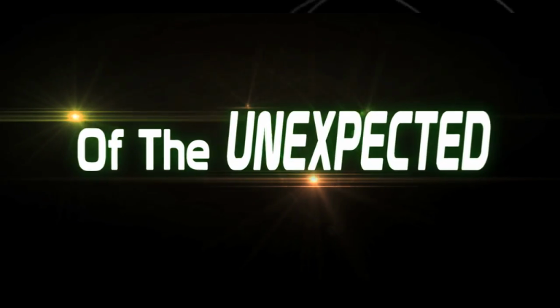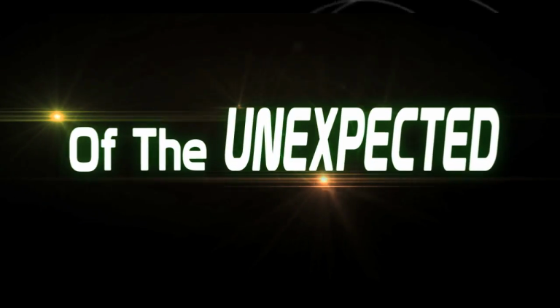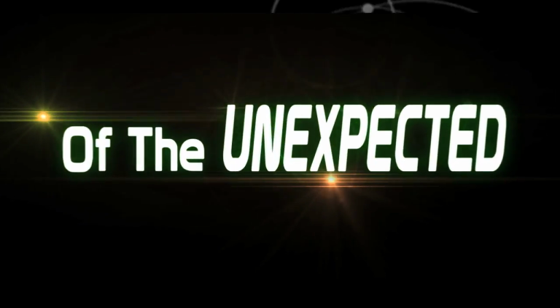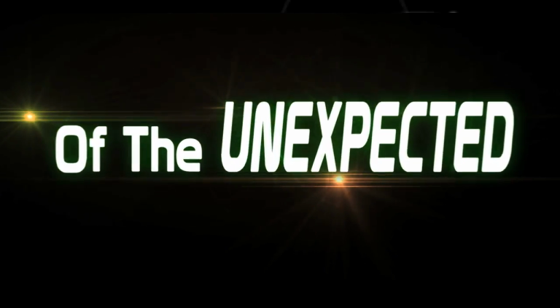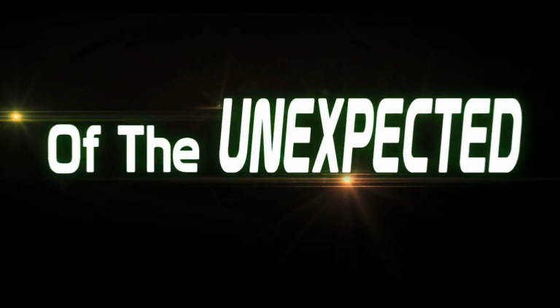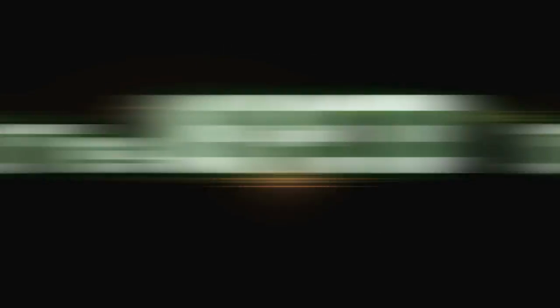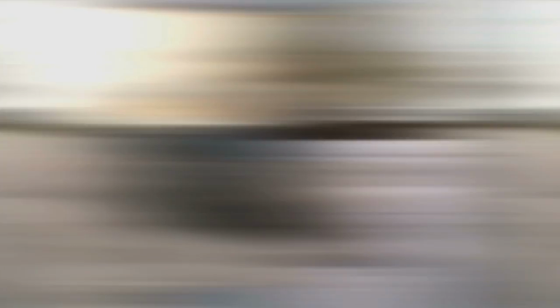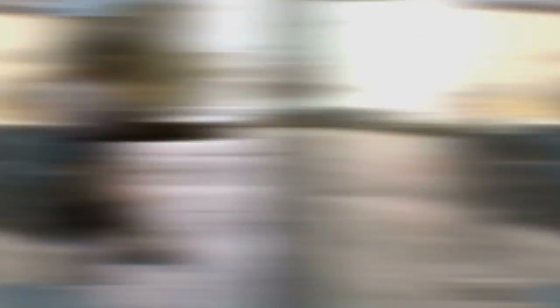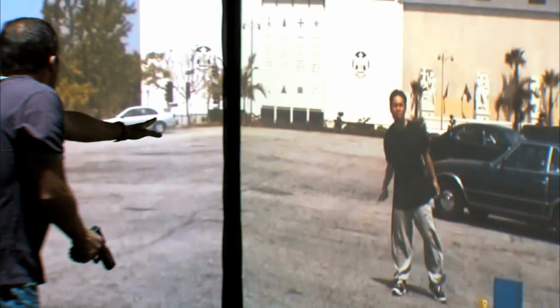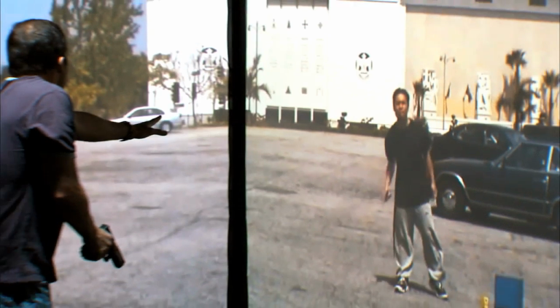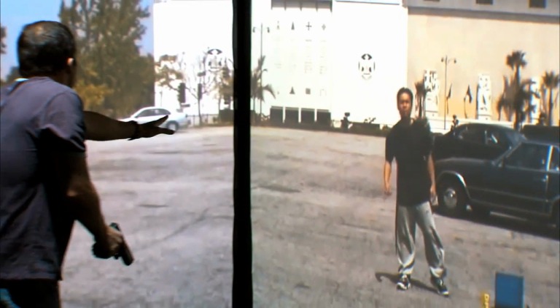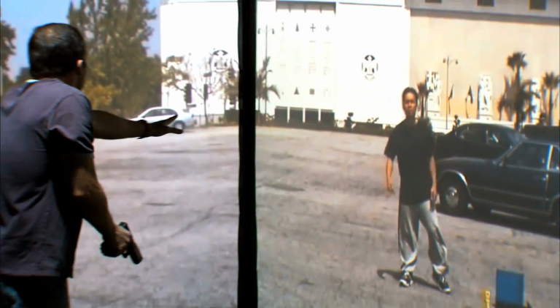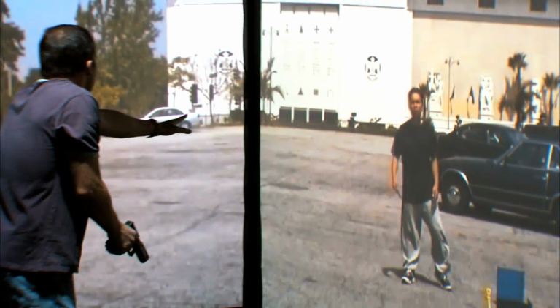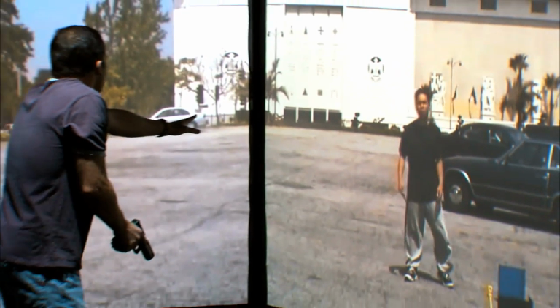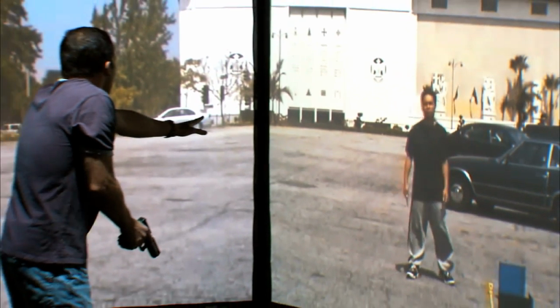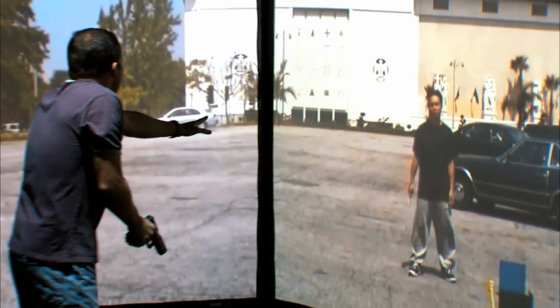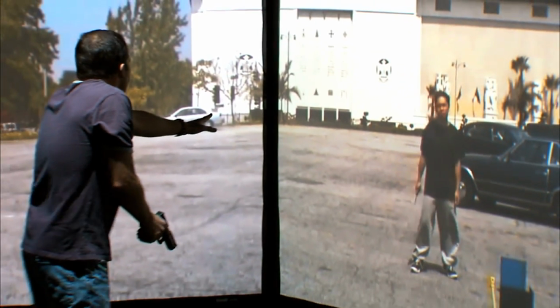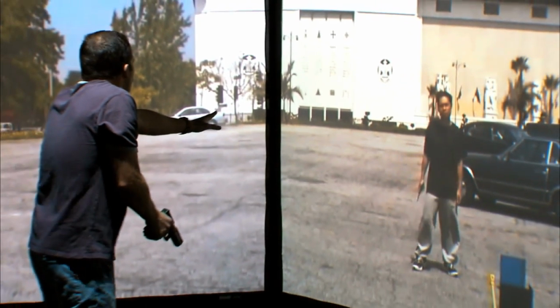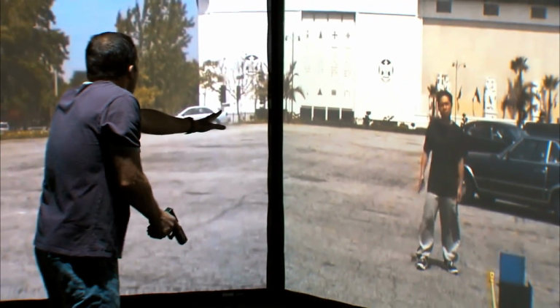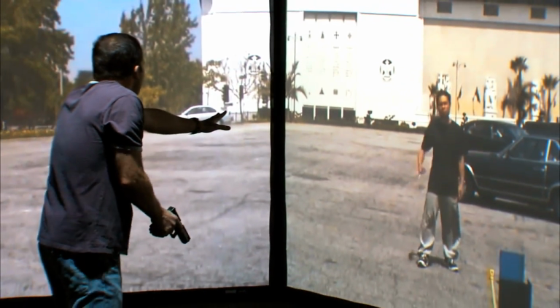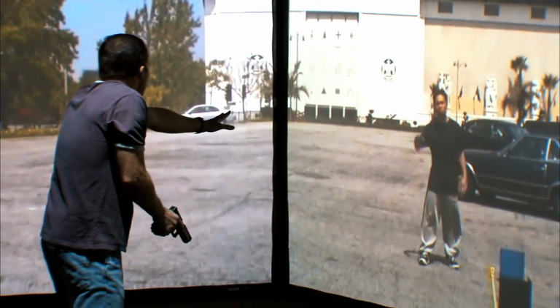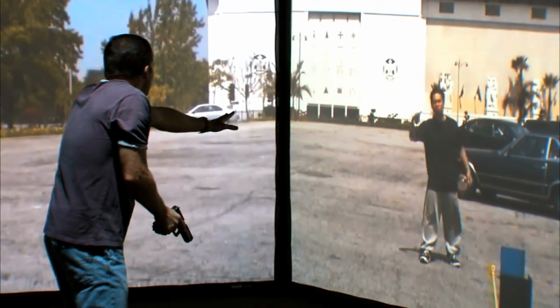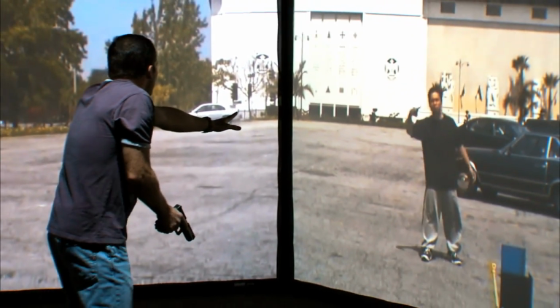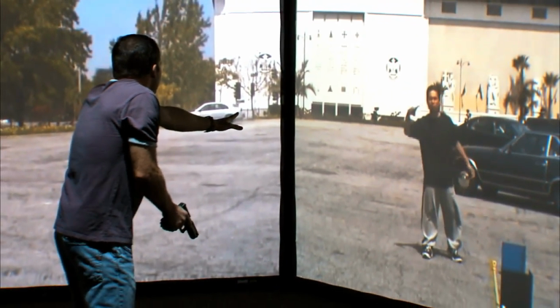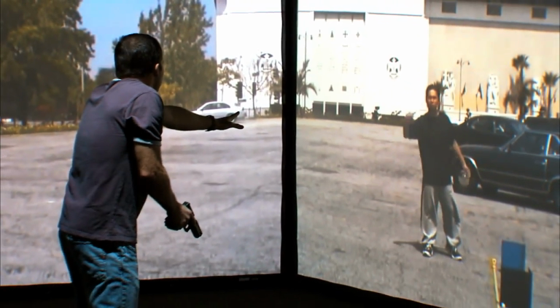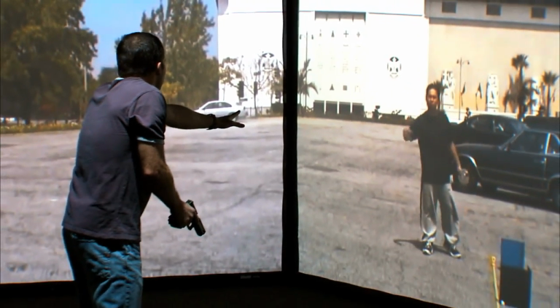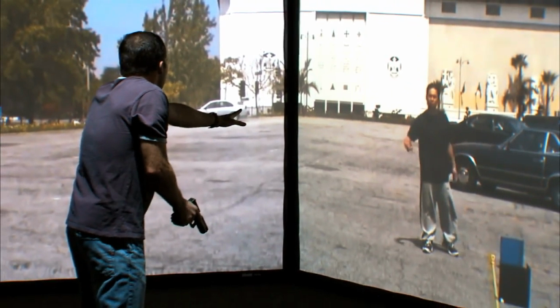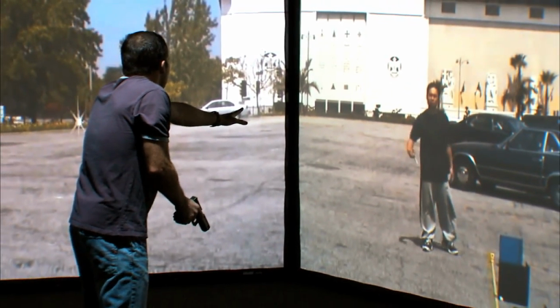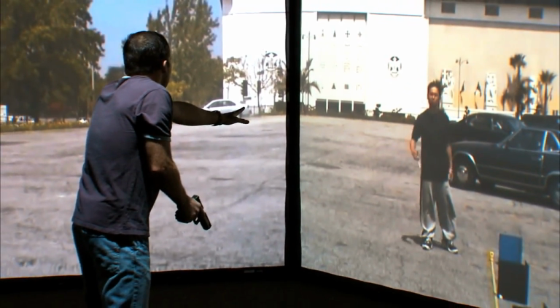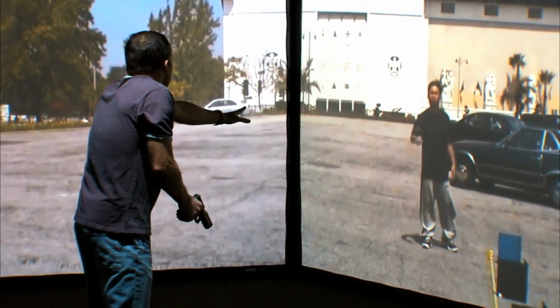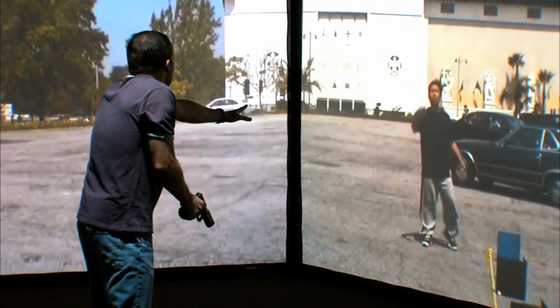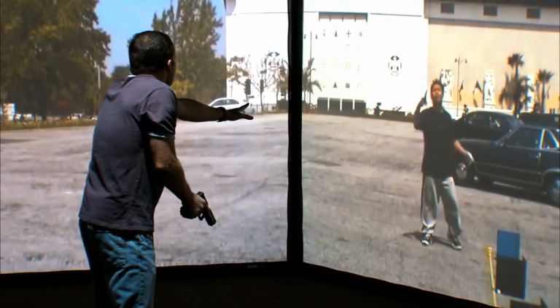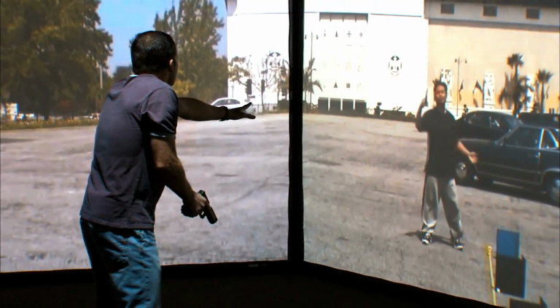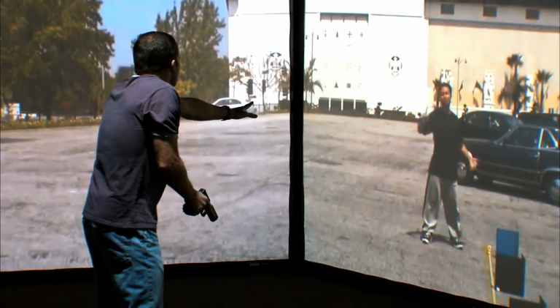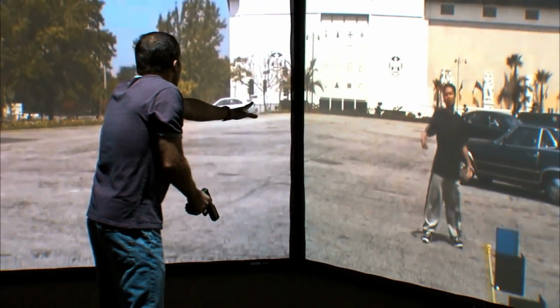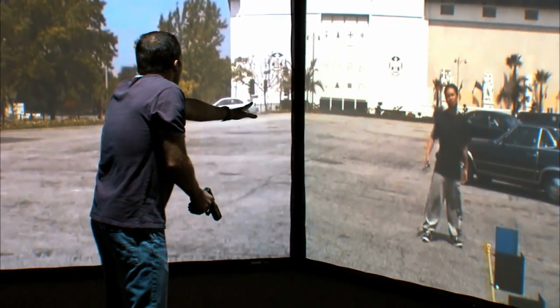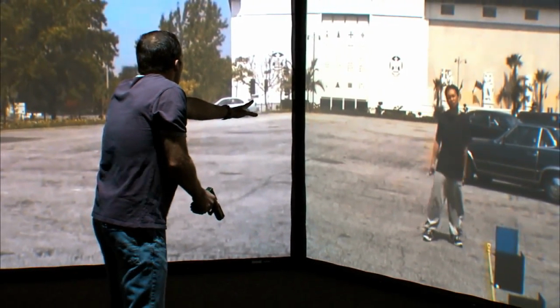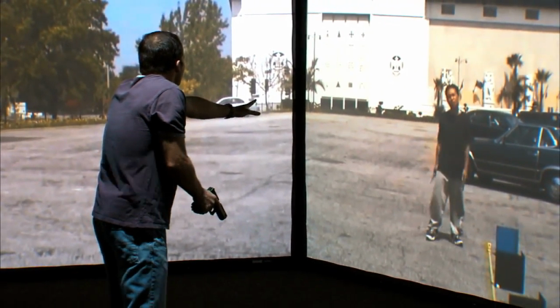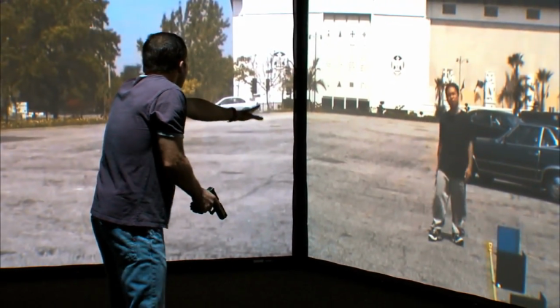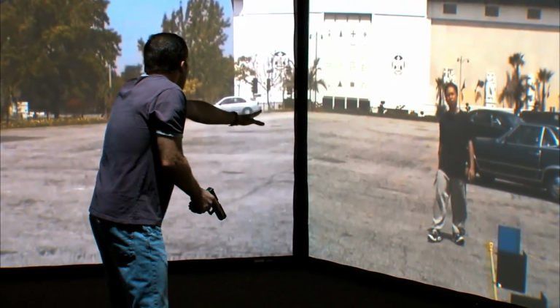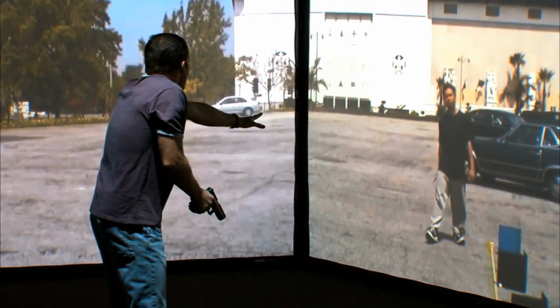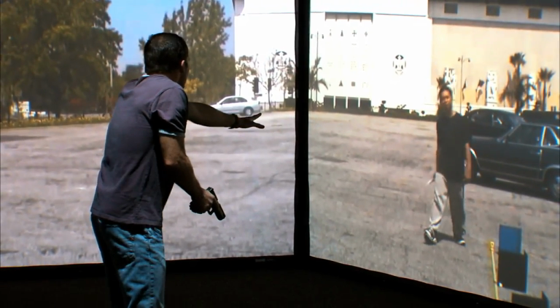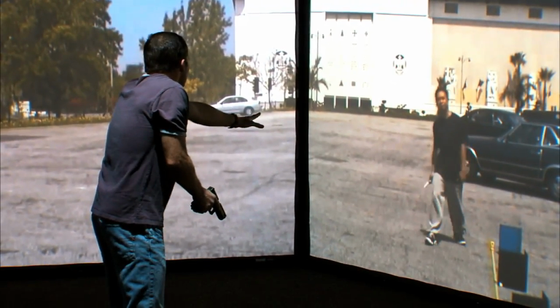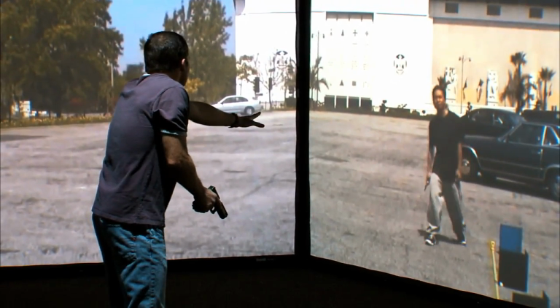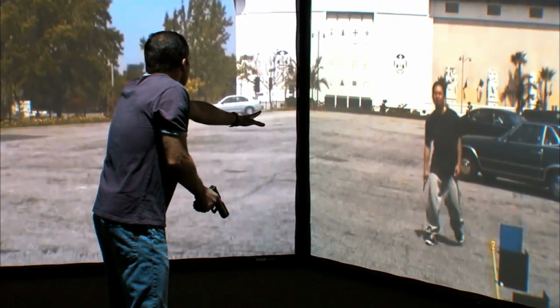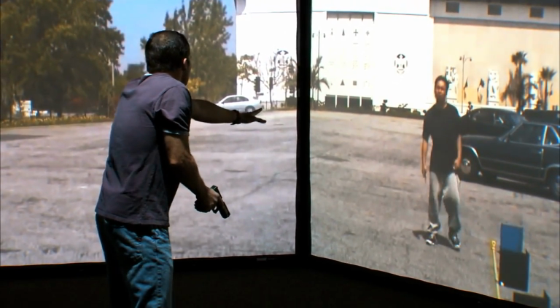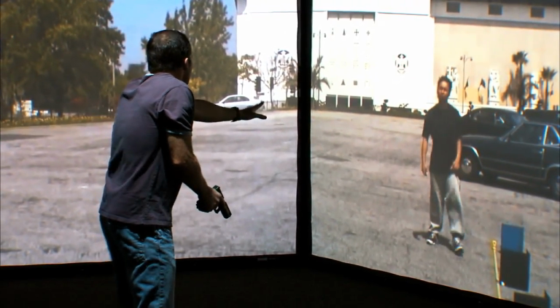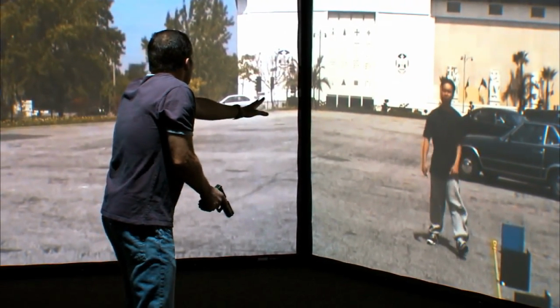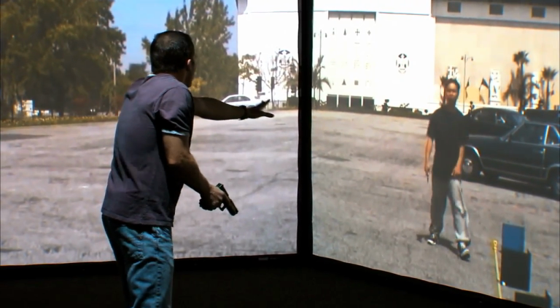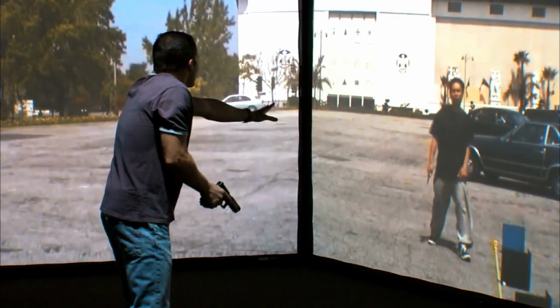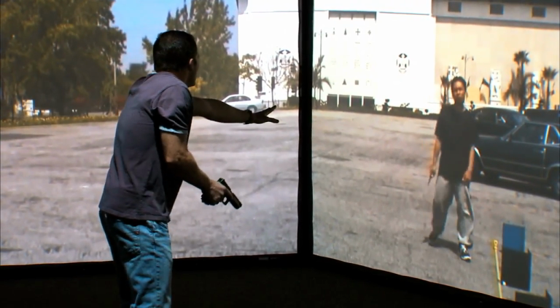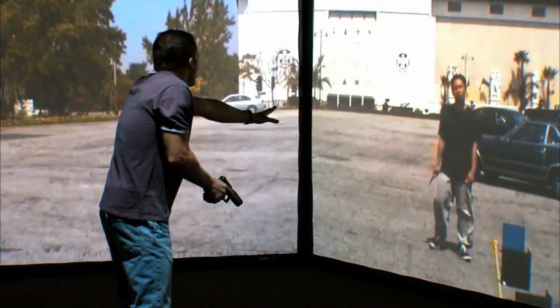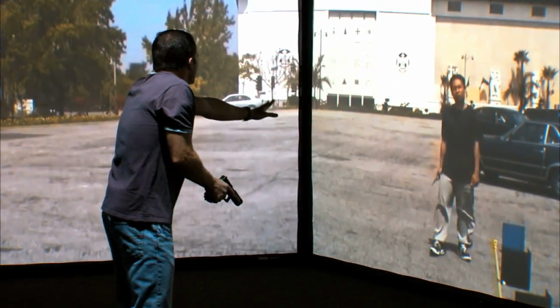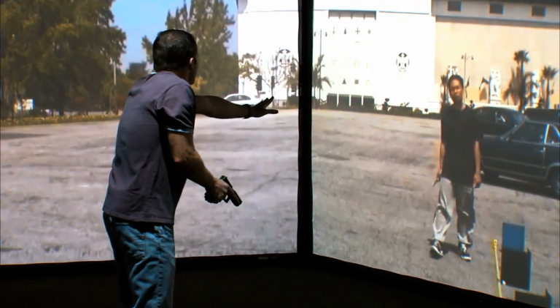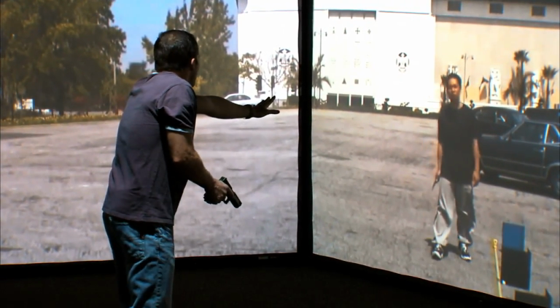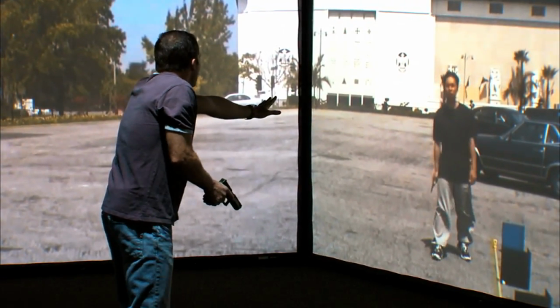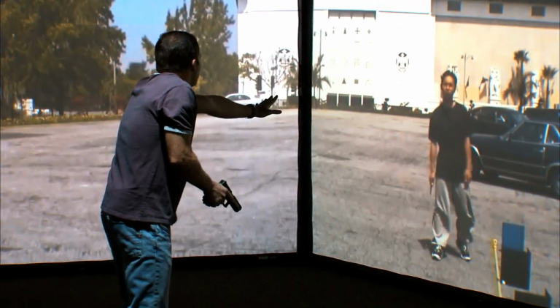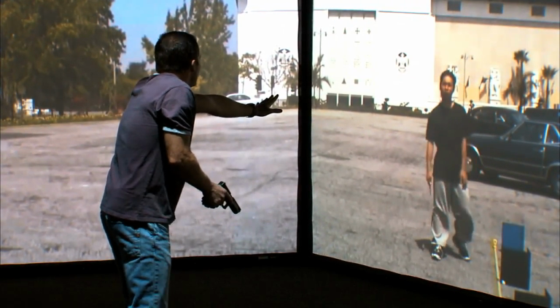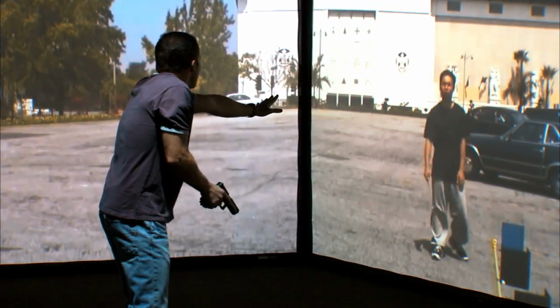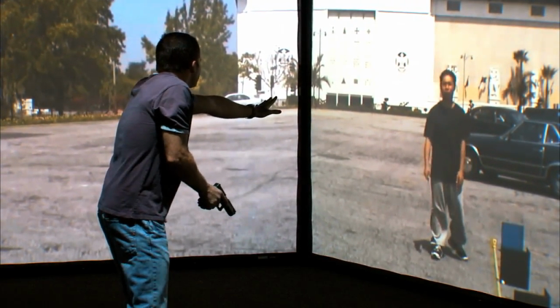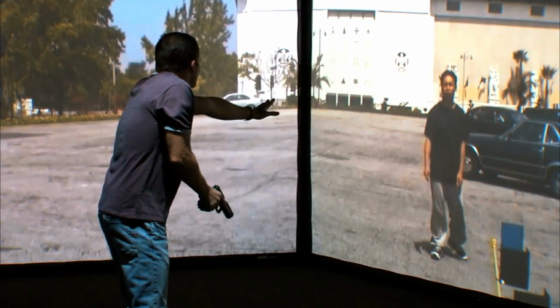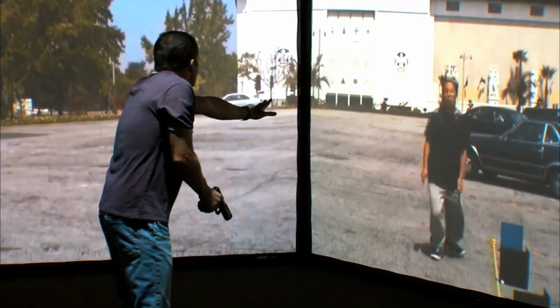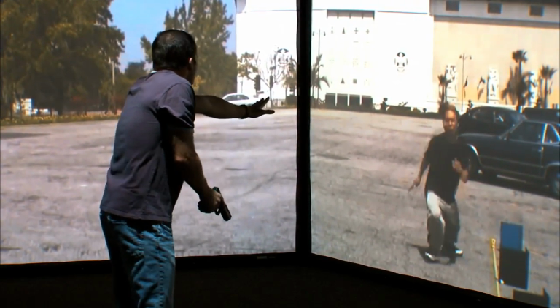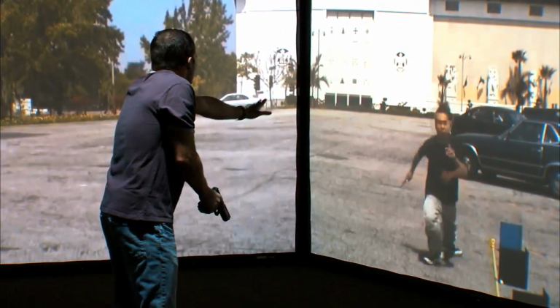Put down the knife. I said put down the knife. Put it down. Back away. Stop or I'll have to shoot.